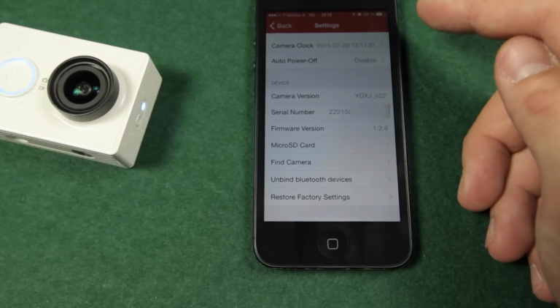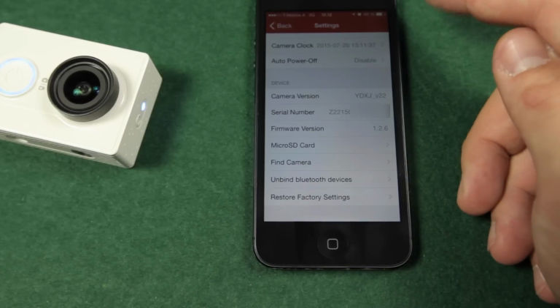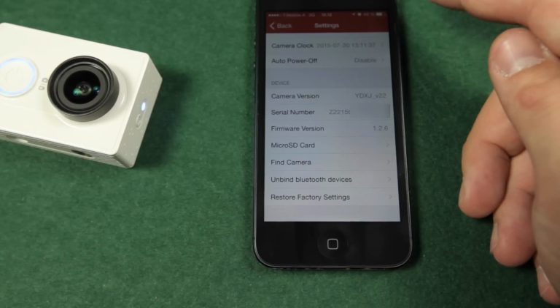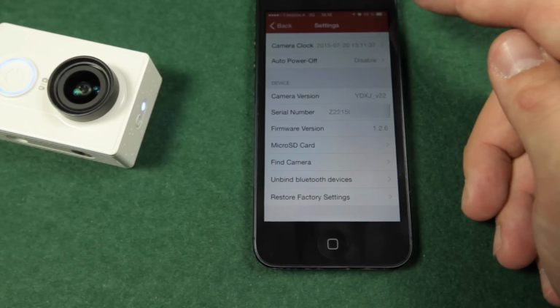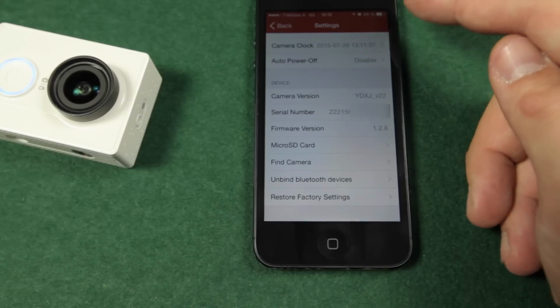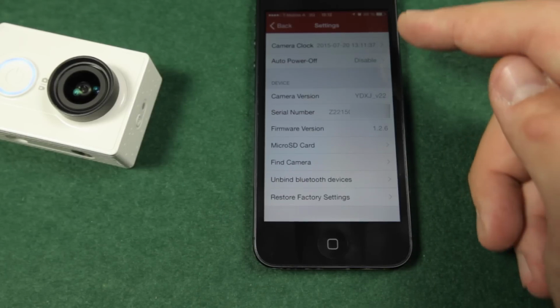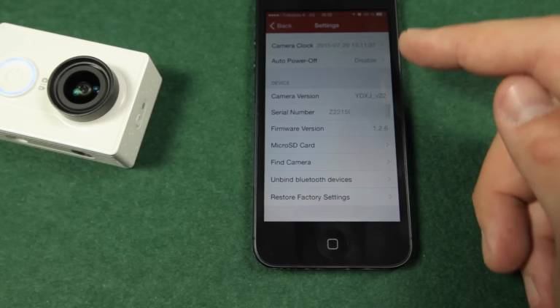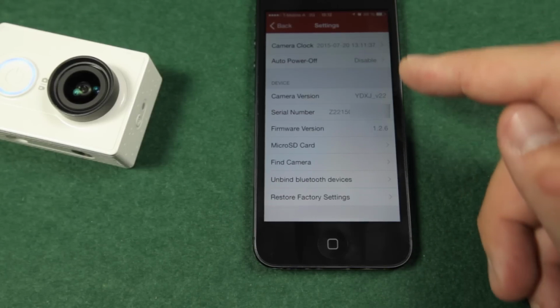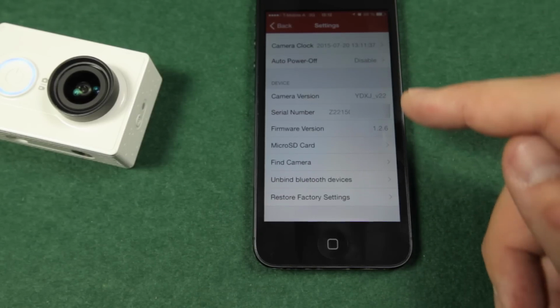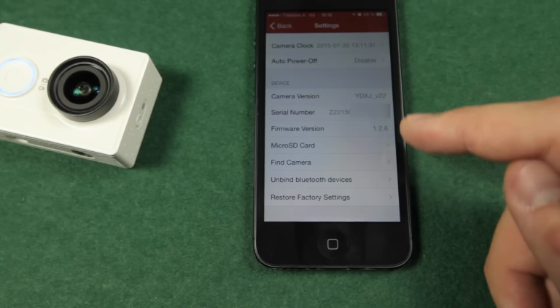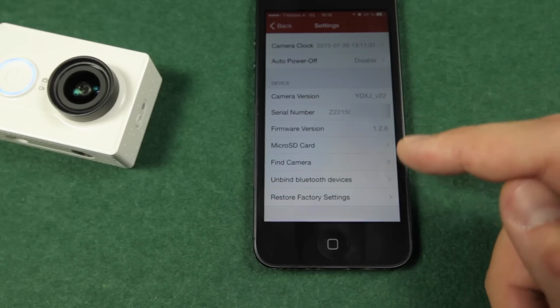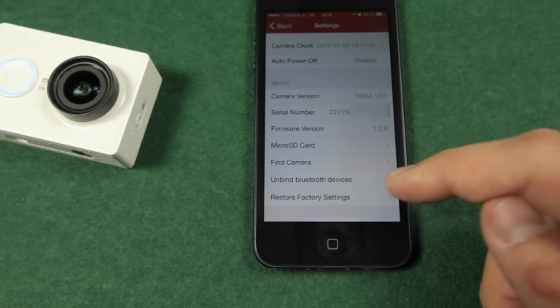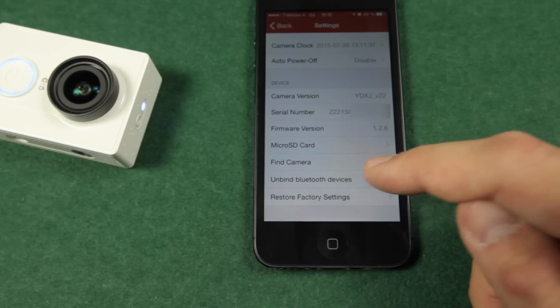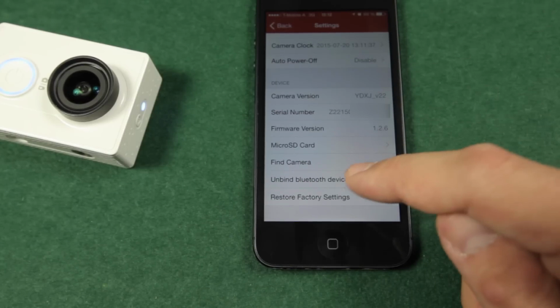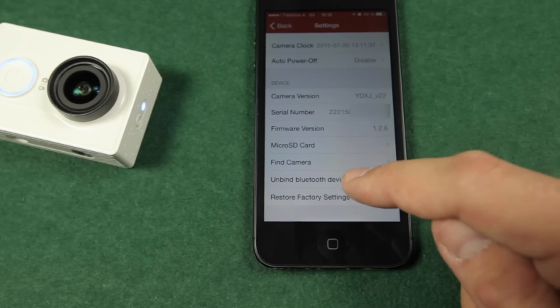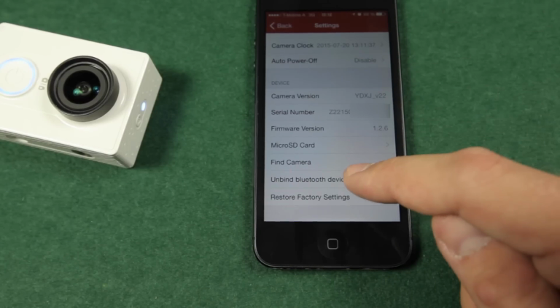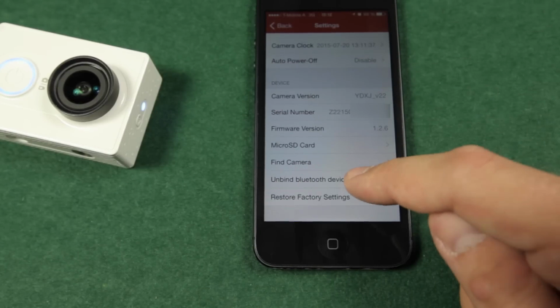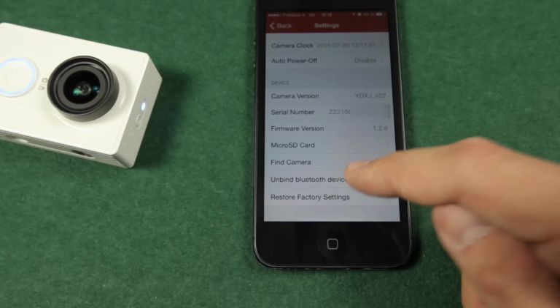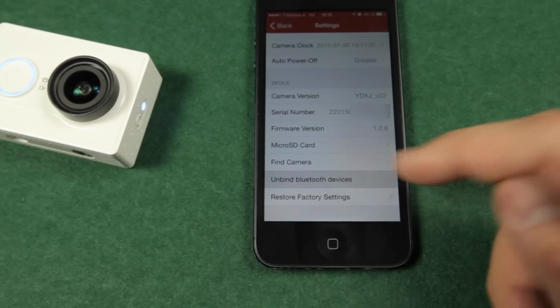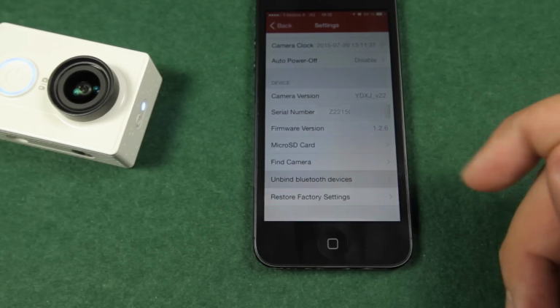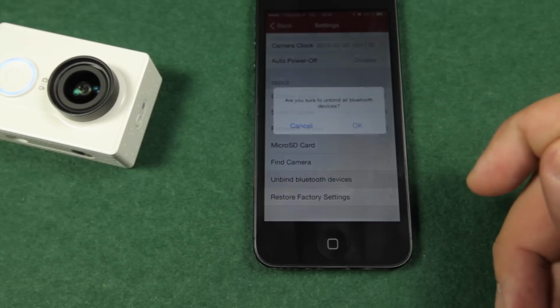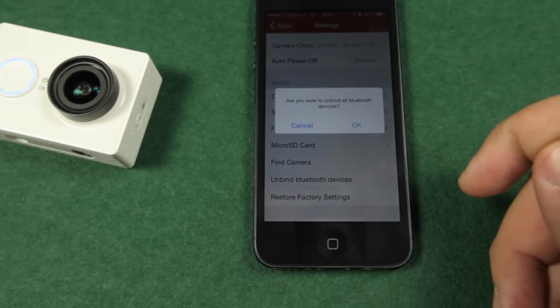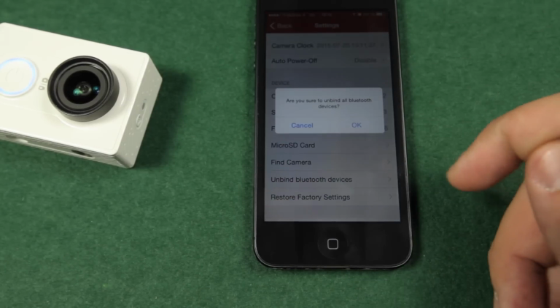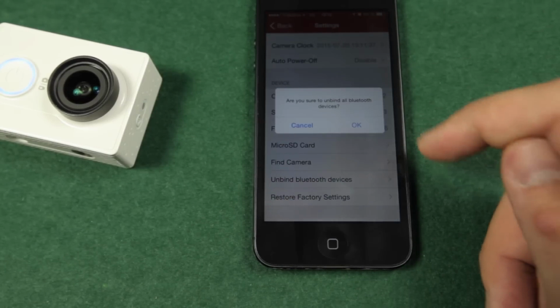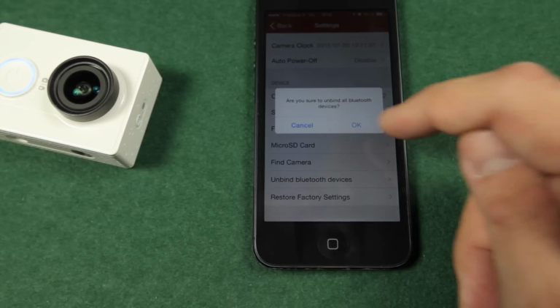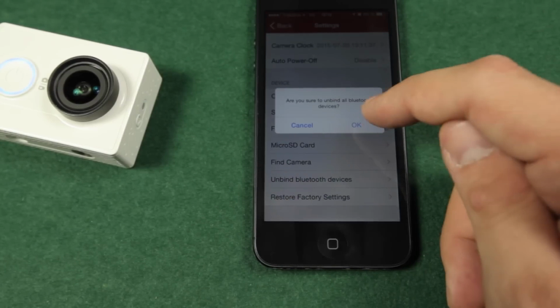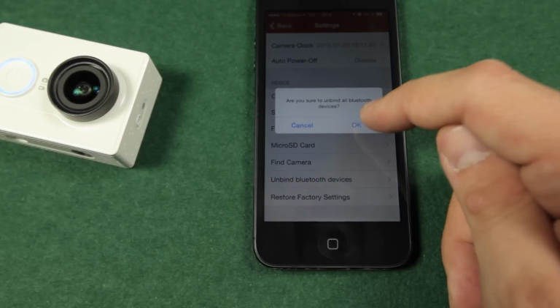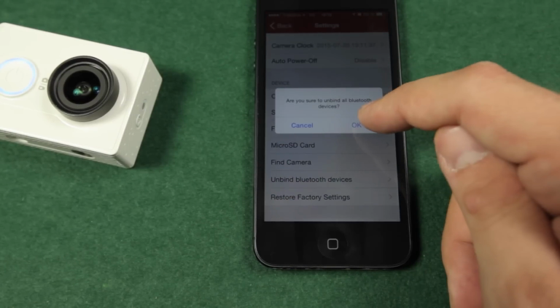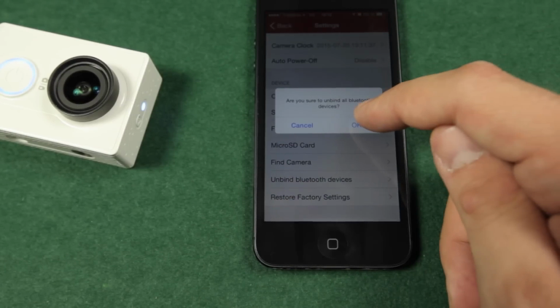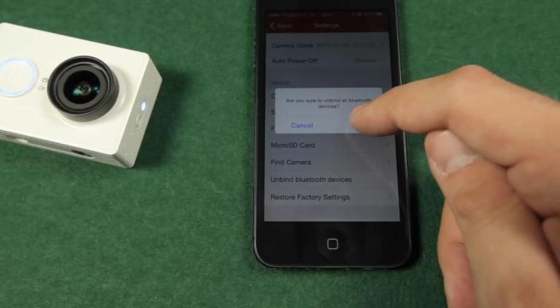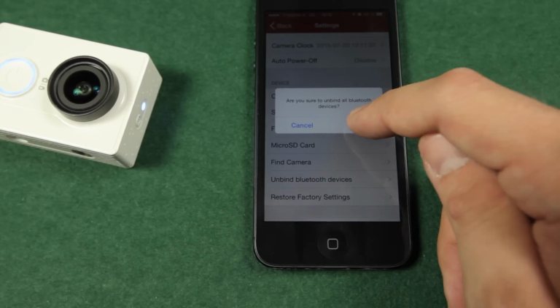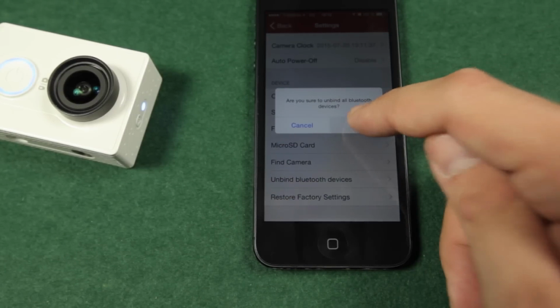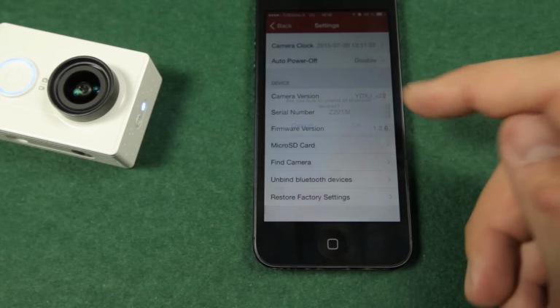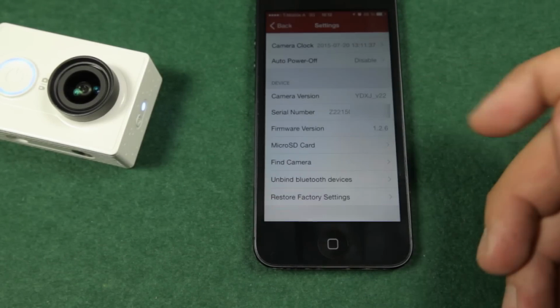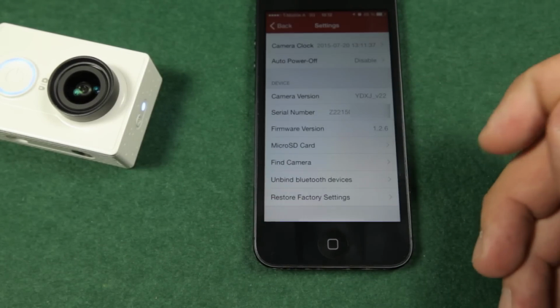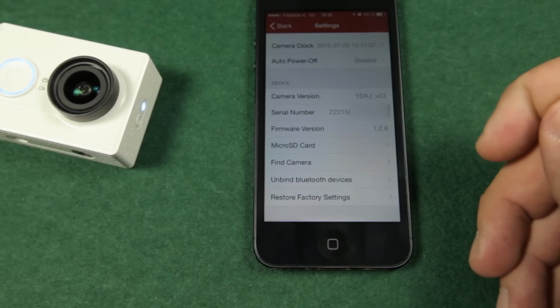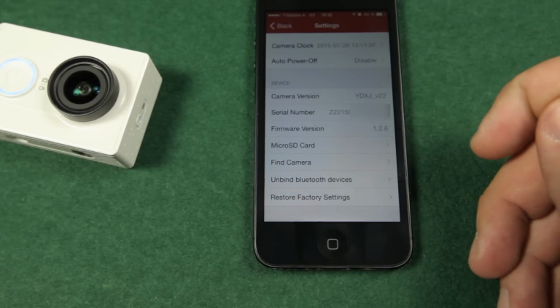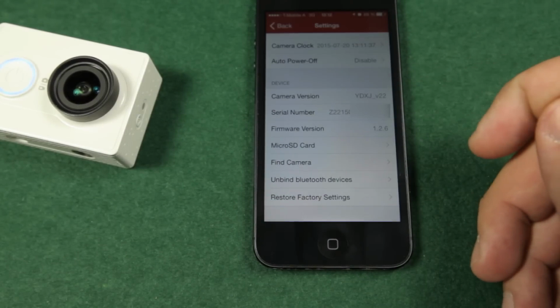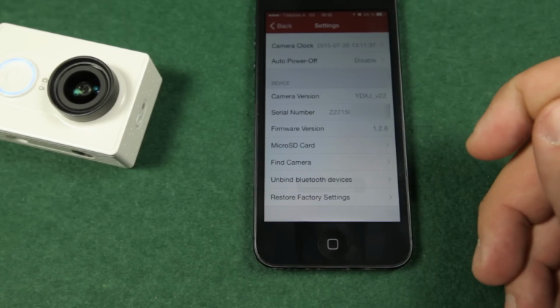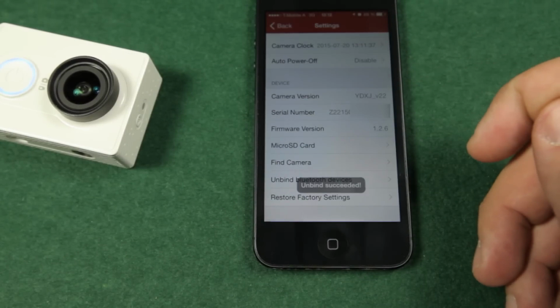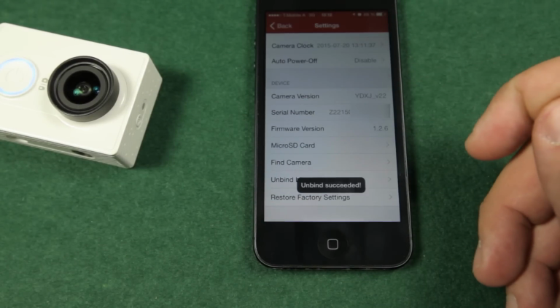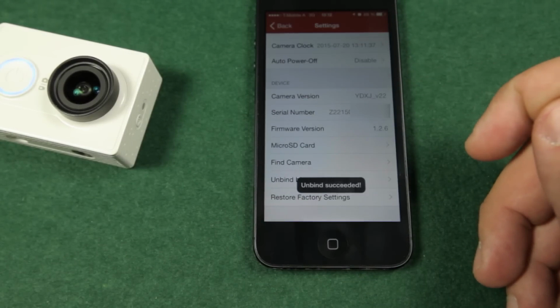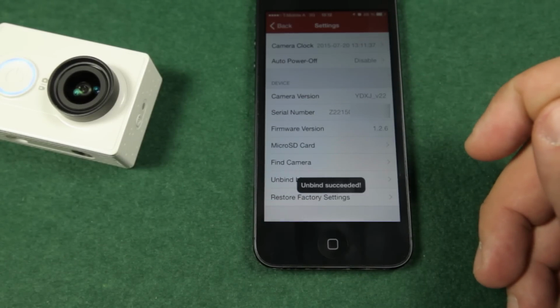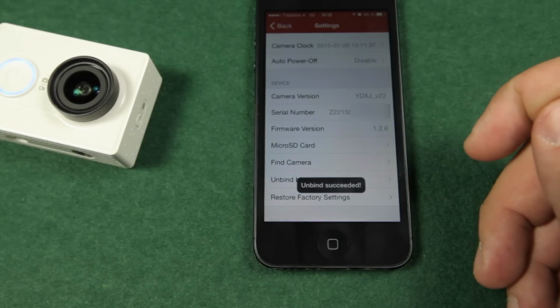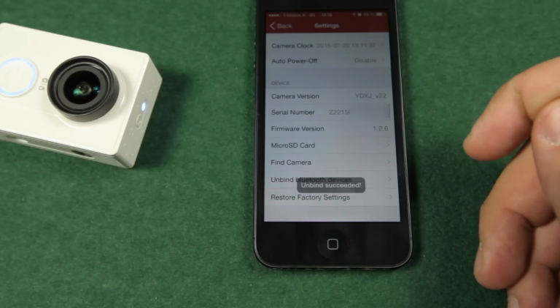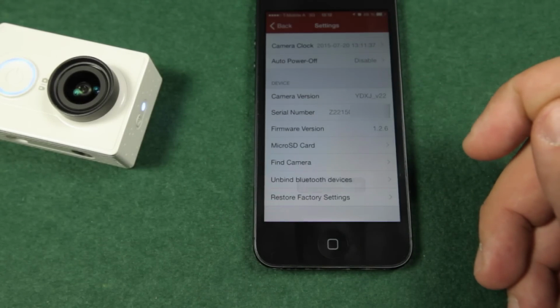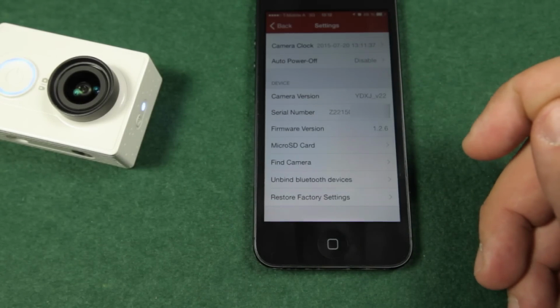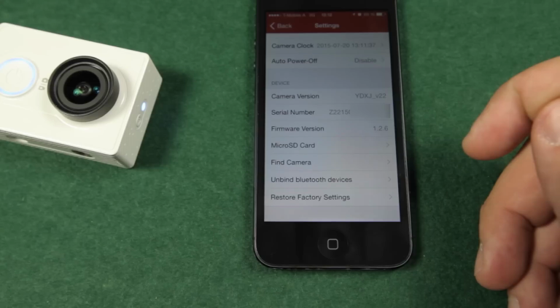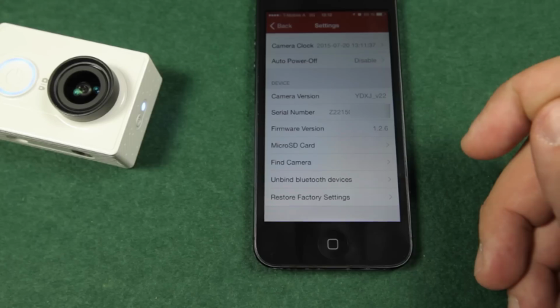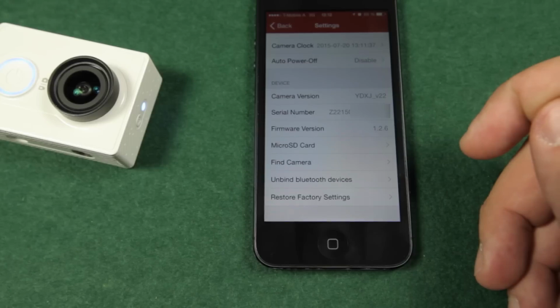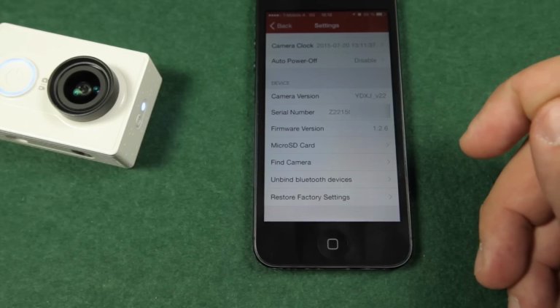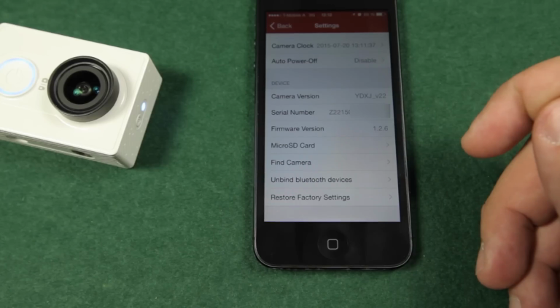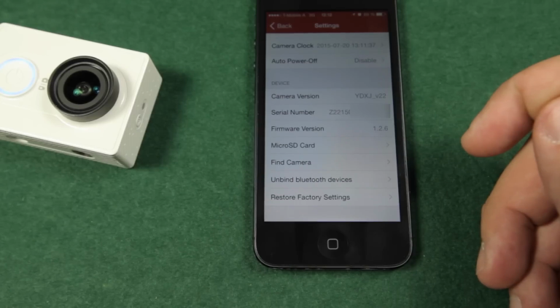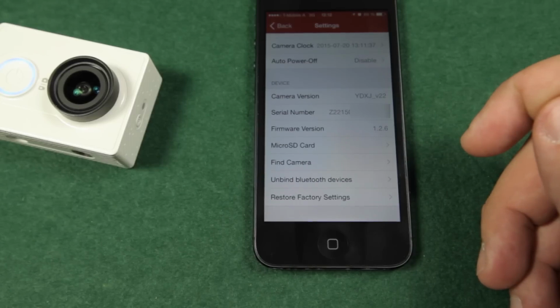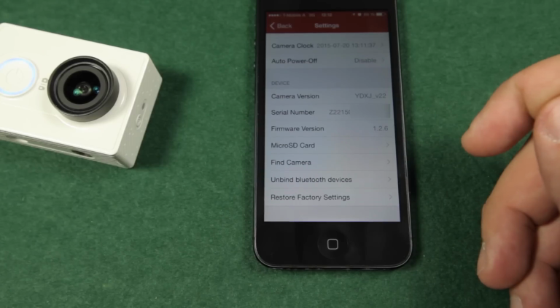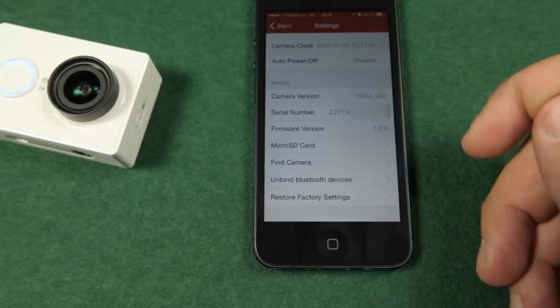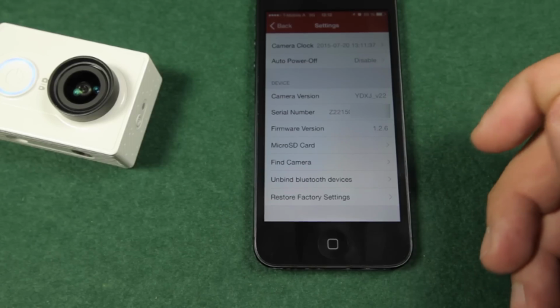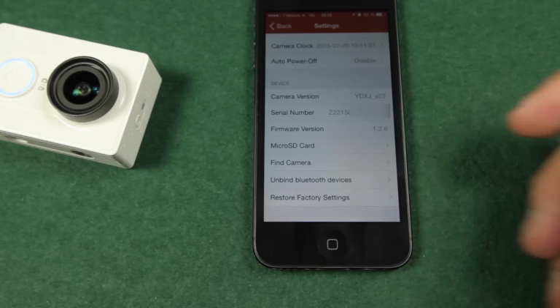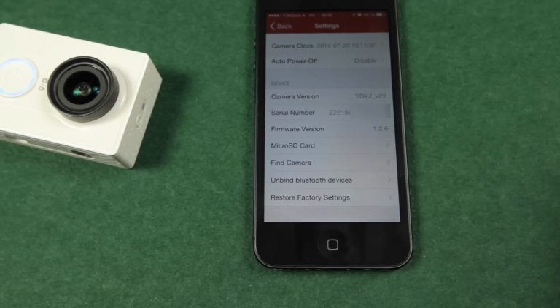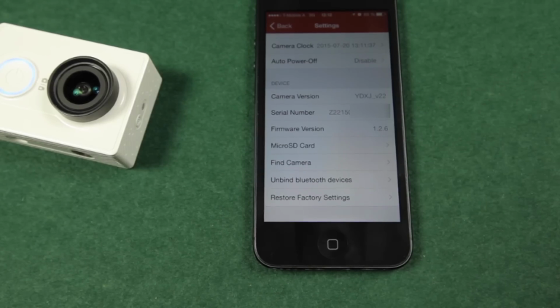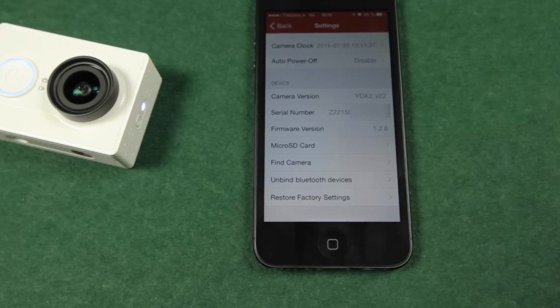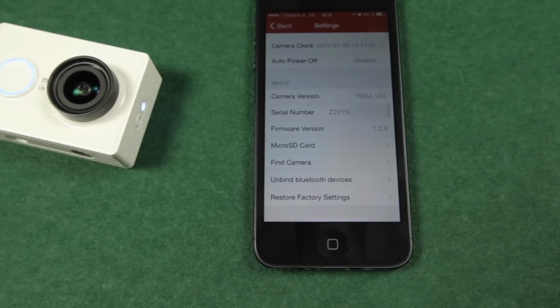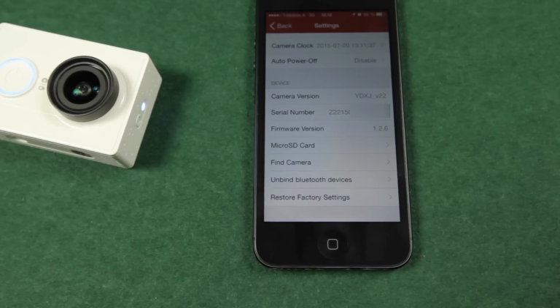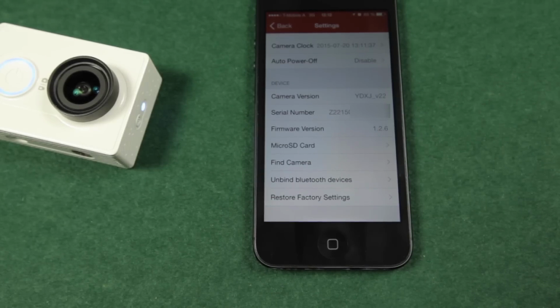In the app settings of the camera you will find 'unbind all Bluetooth devices'. There you can unpair them if you want to.